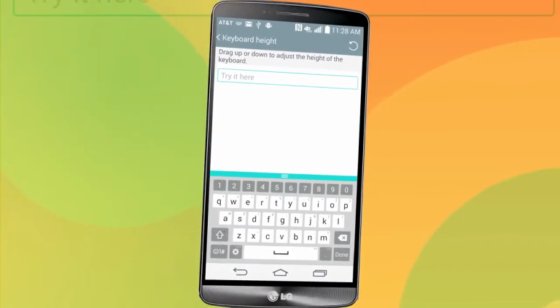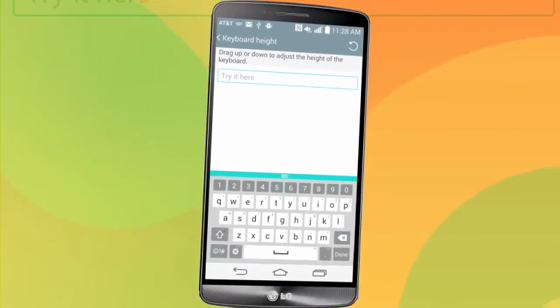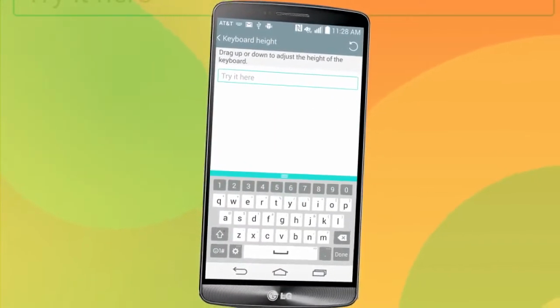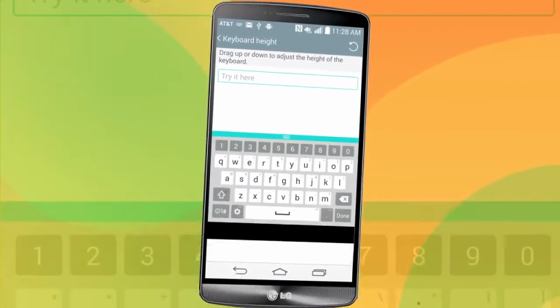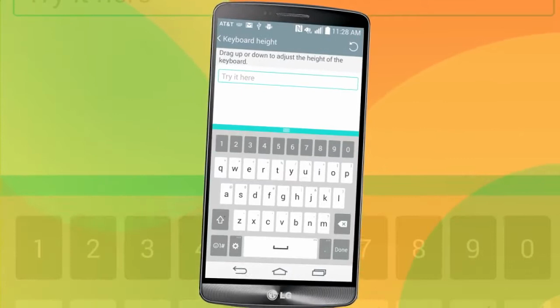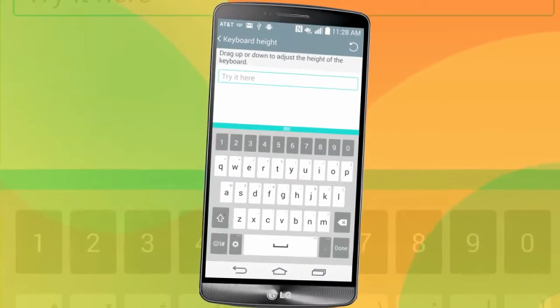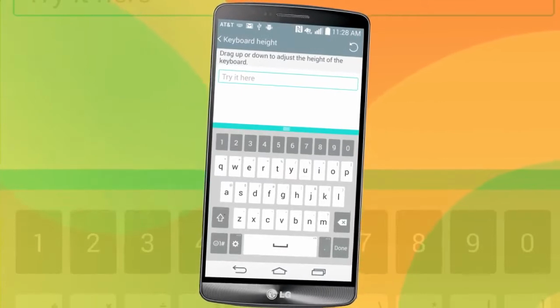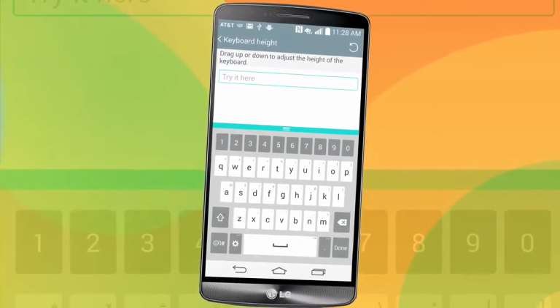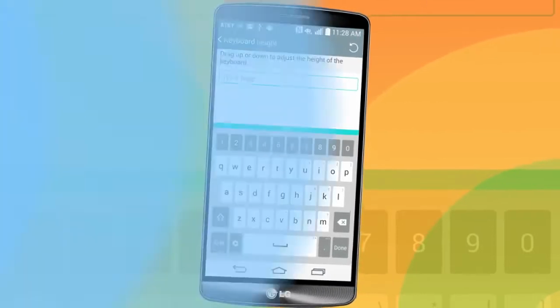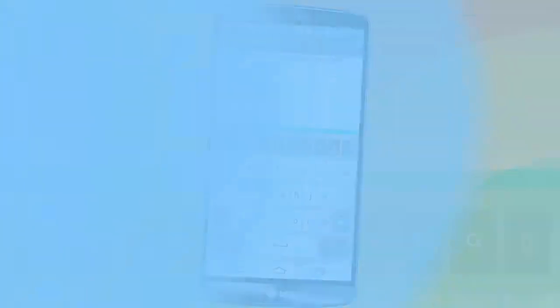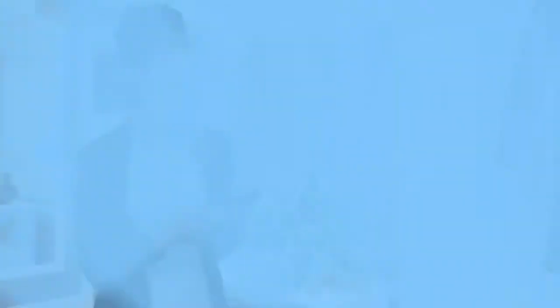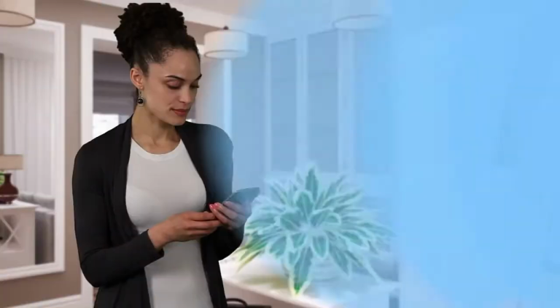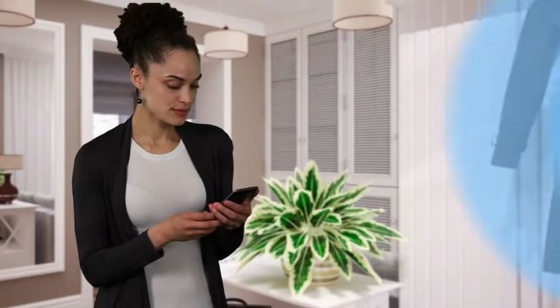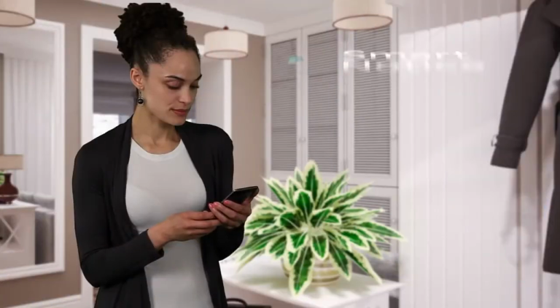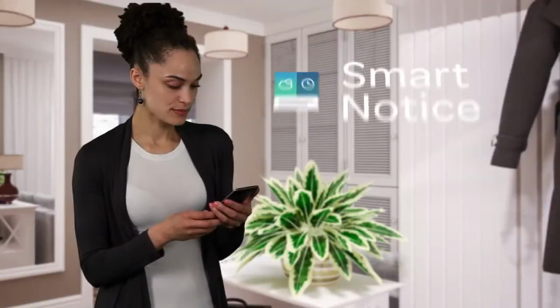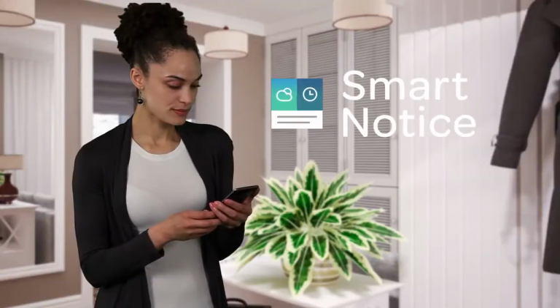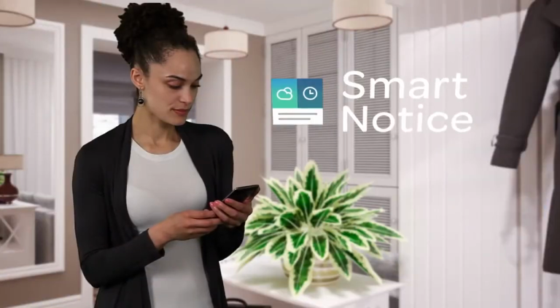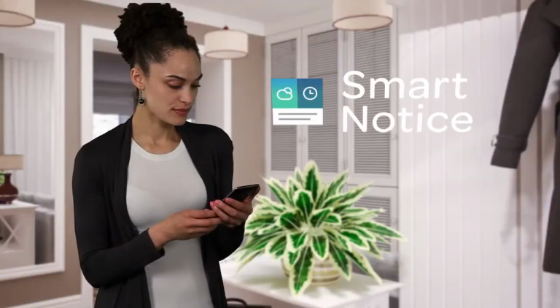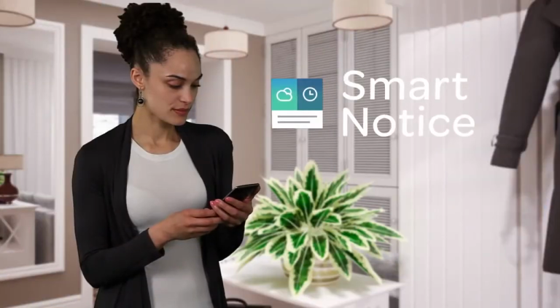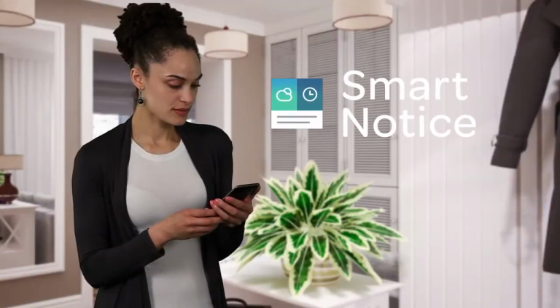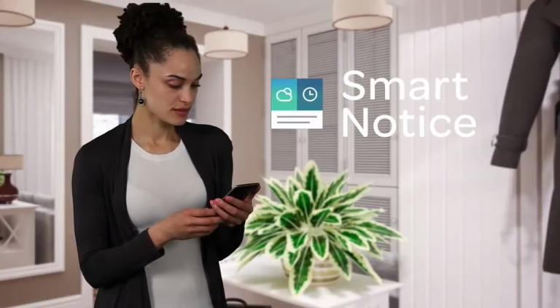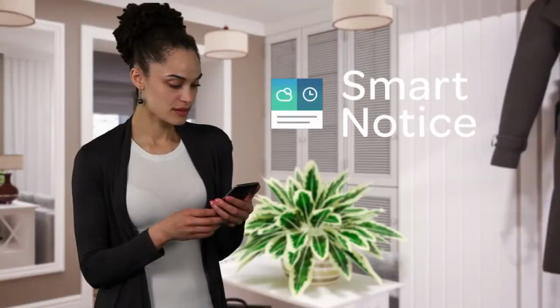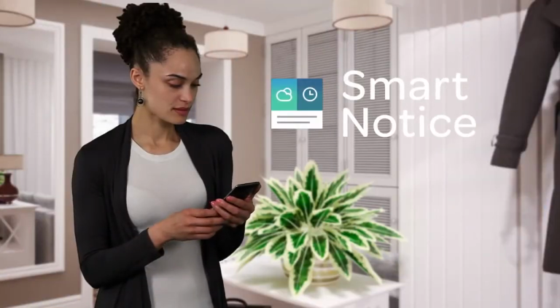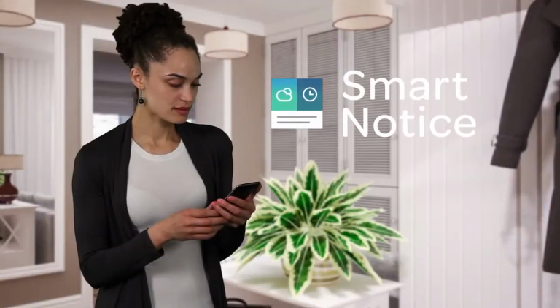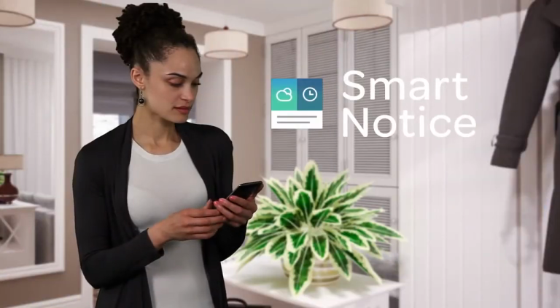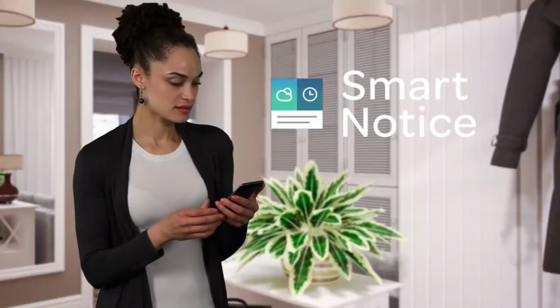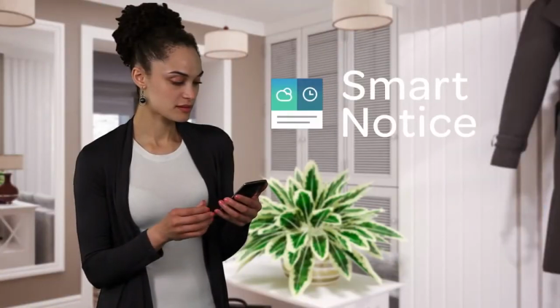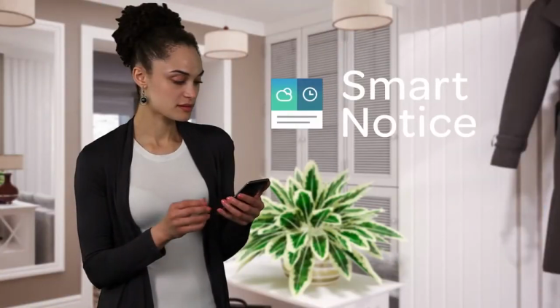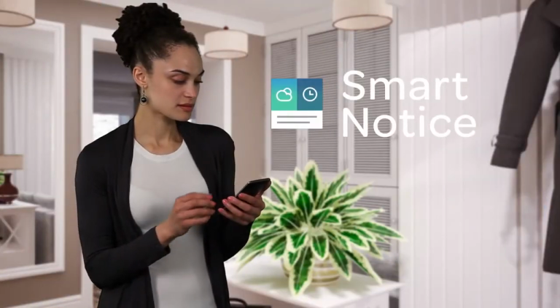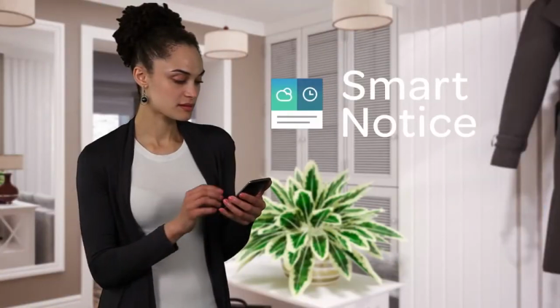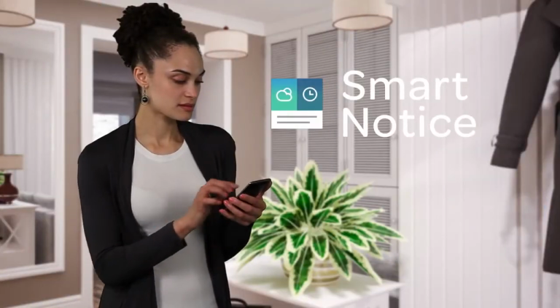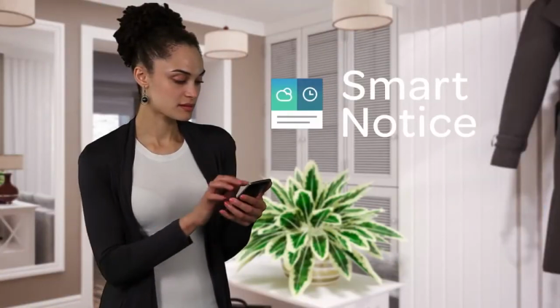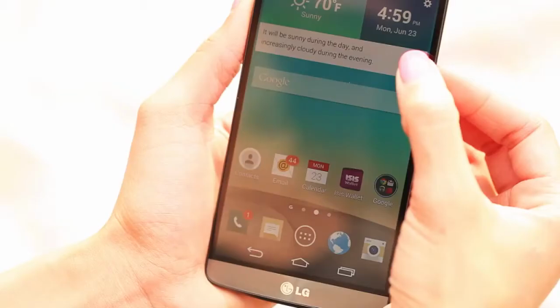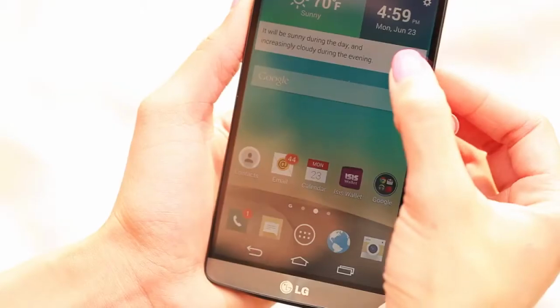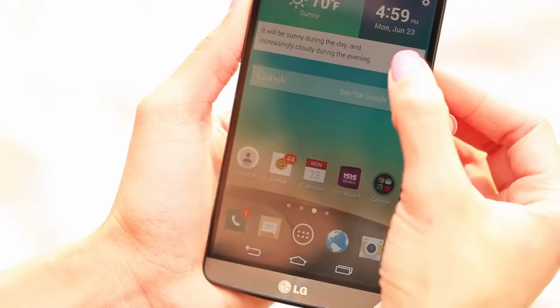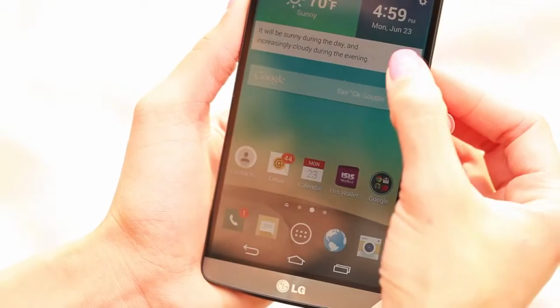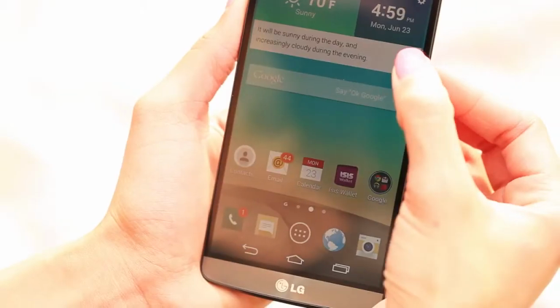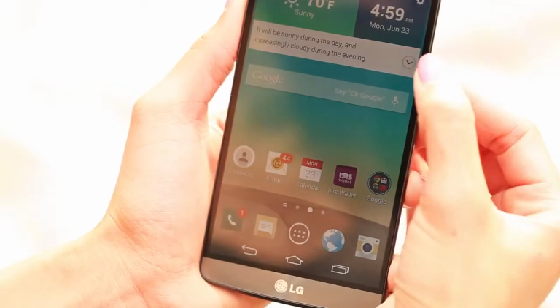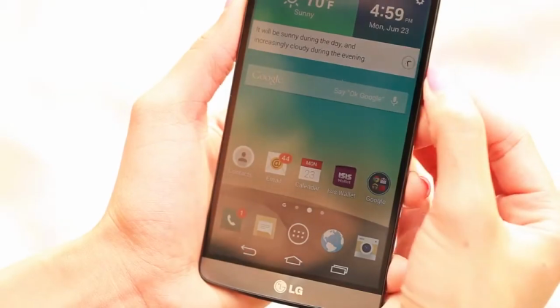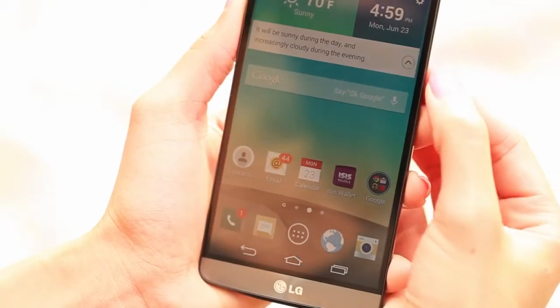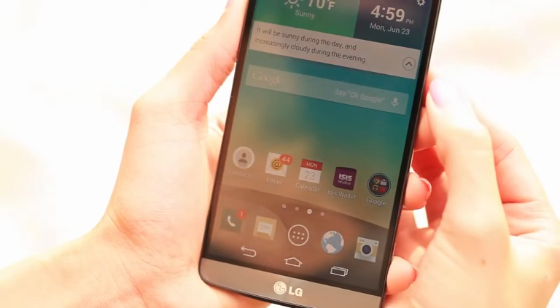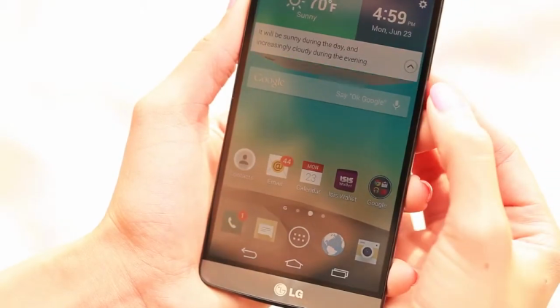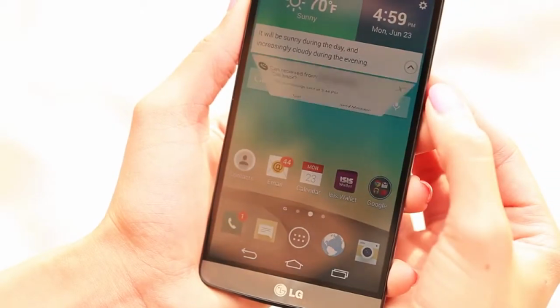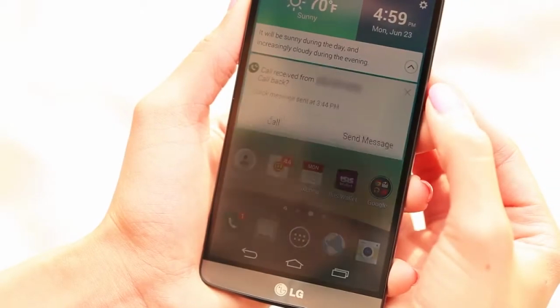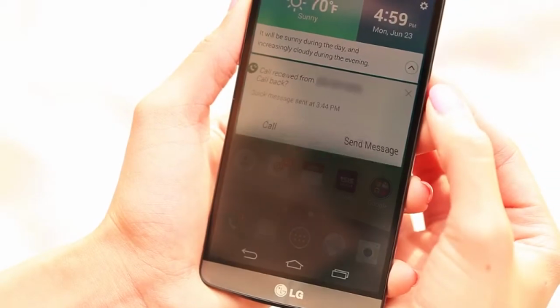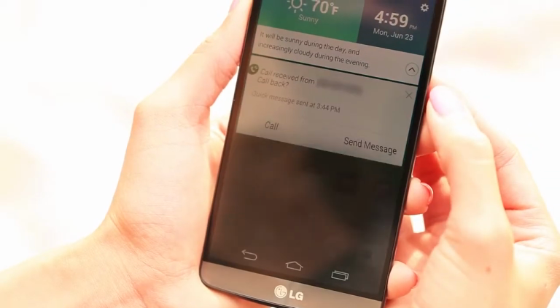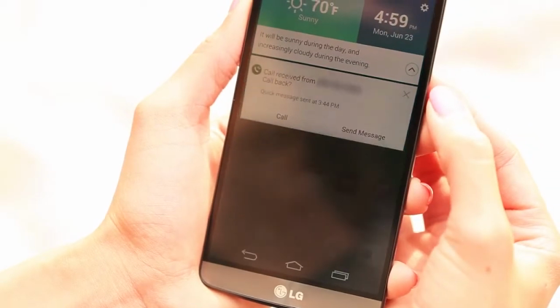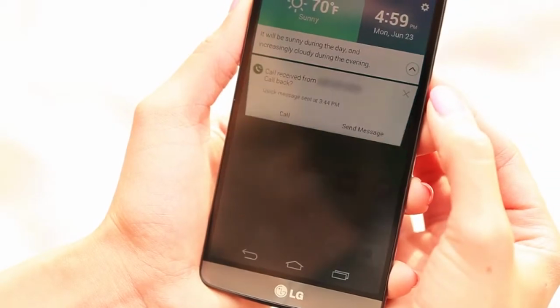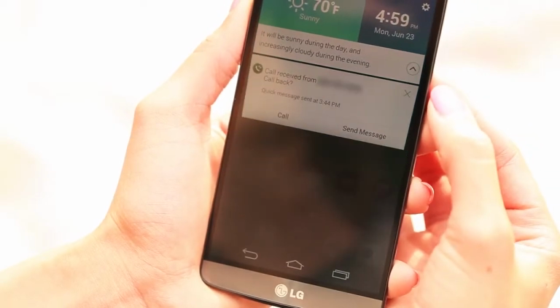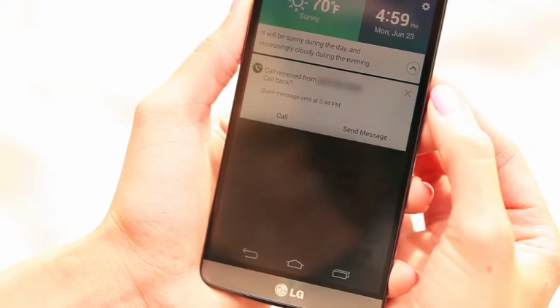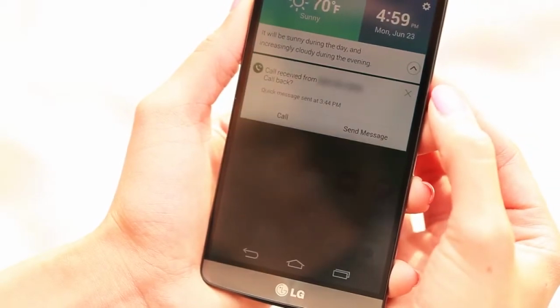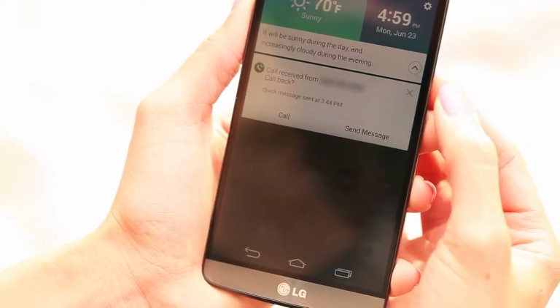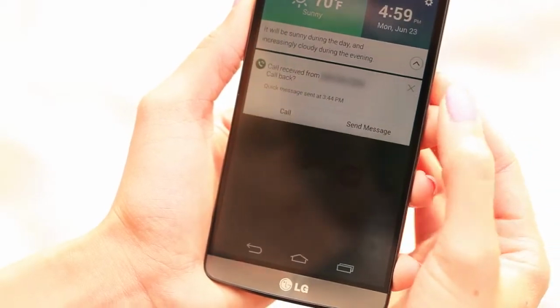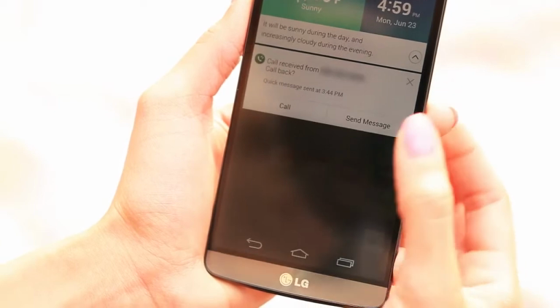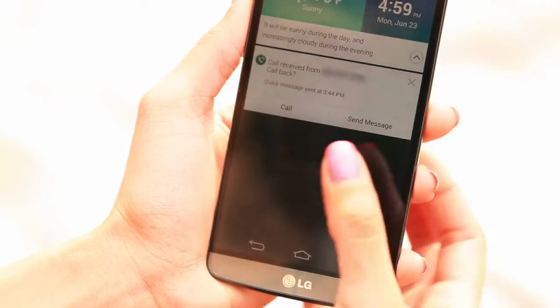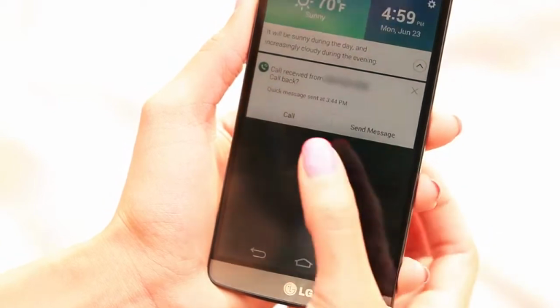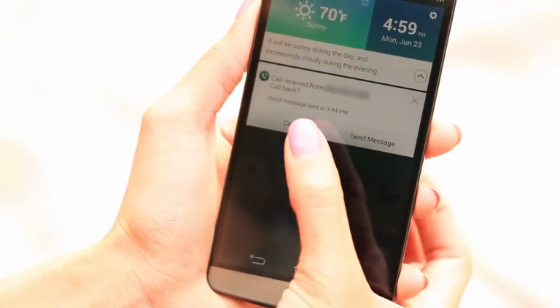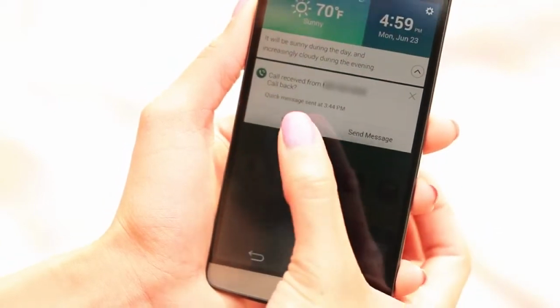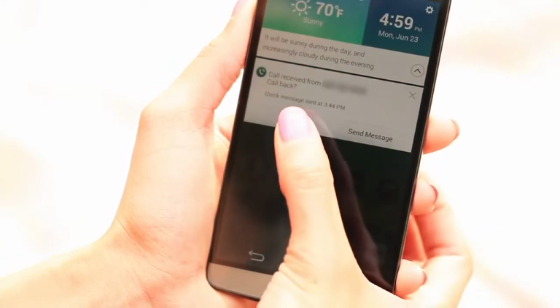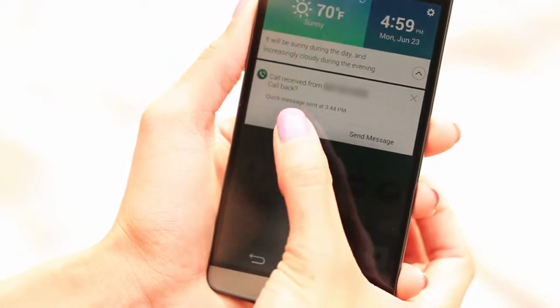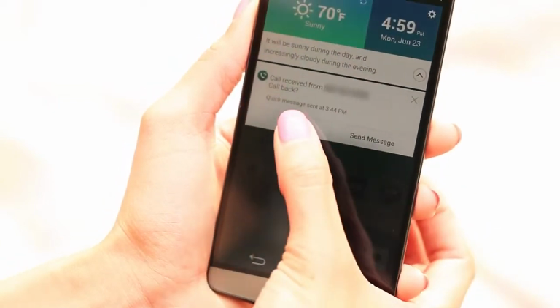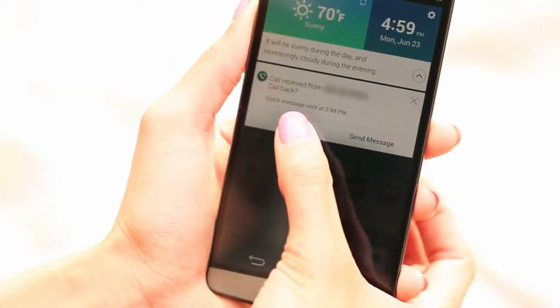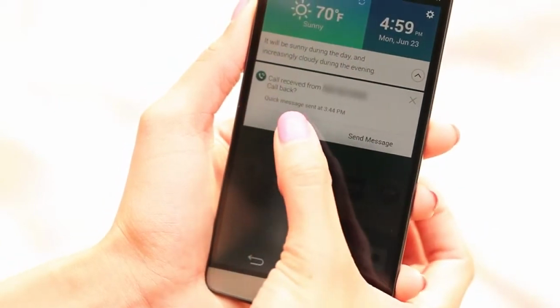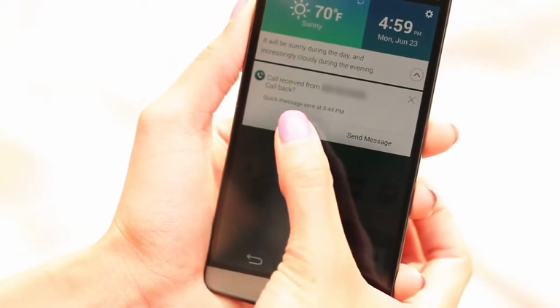With Smart Notice, the LG G3 adapts to your preferences, interests, and schedule based on your pattern or behavior while using your phone.